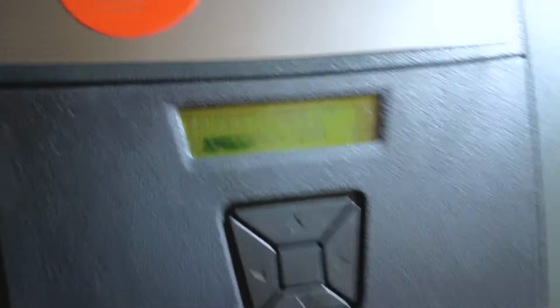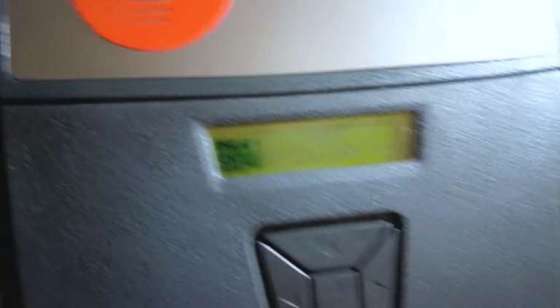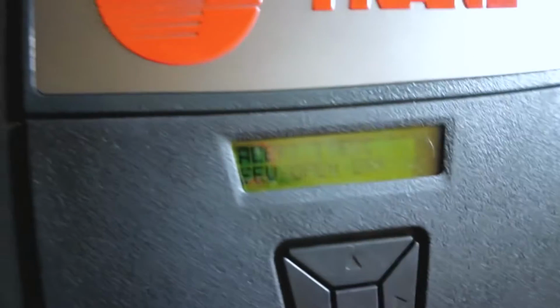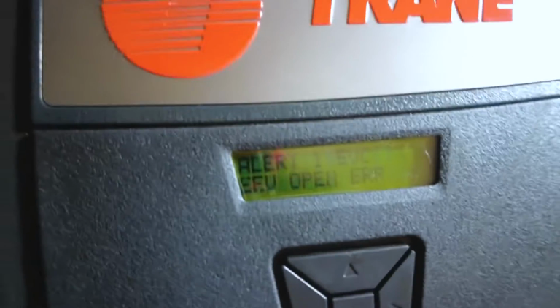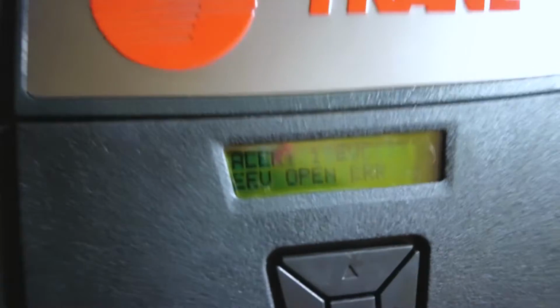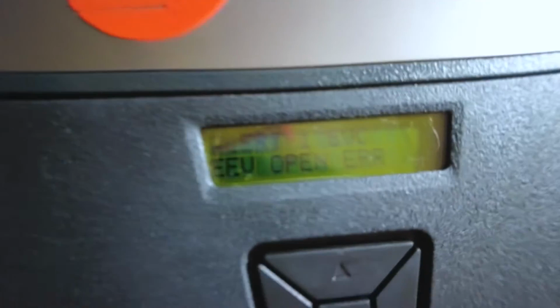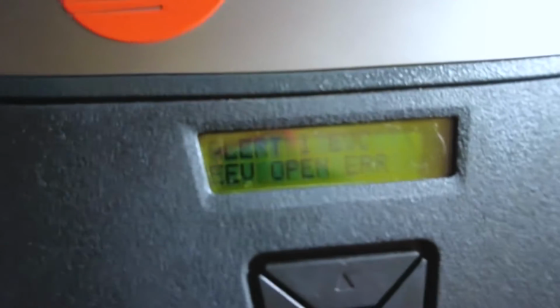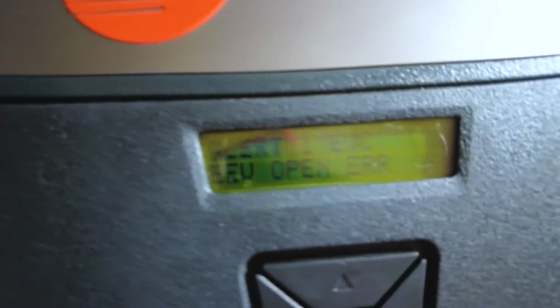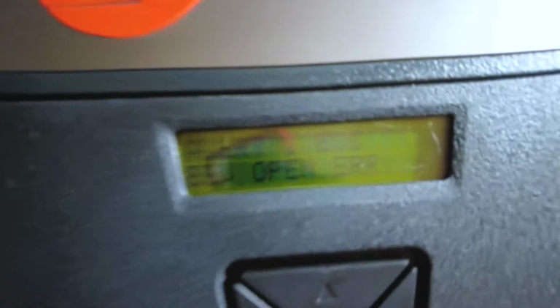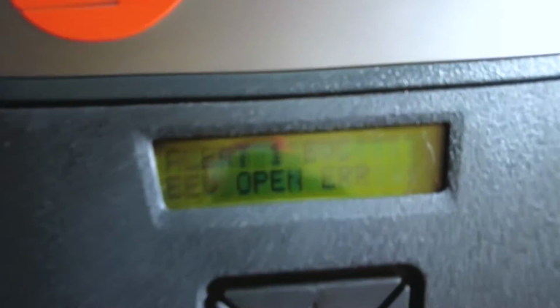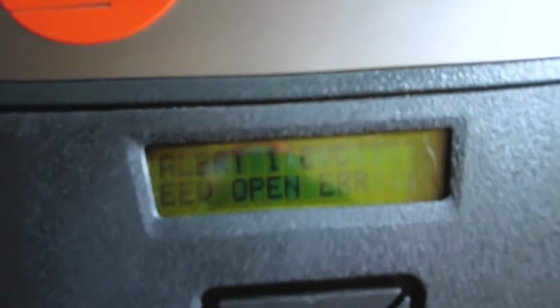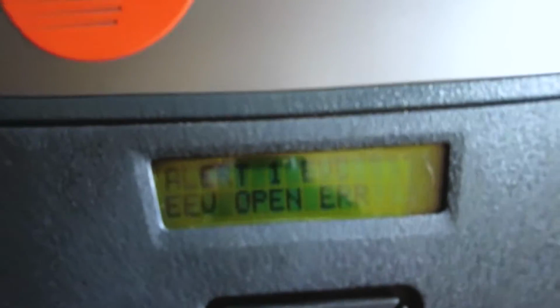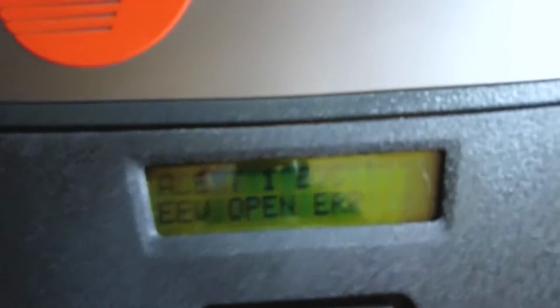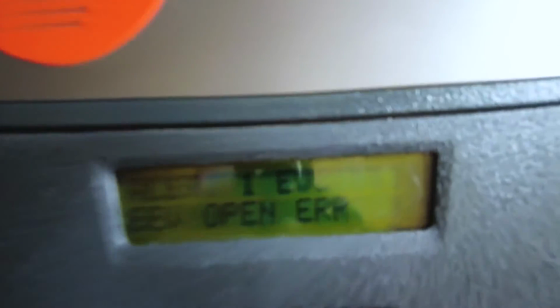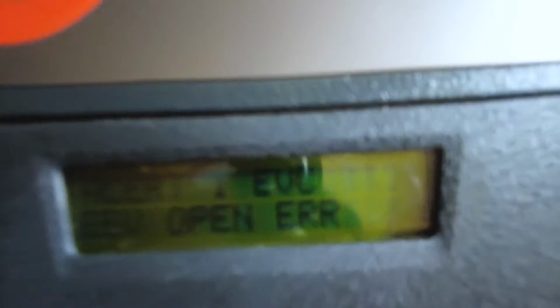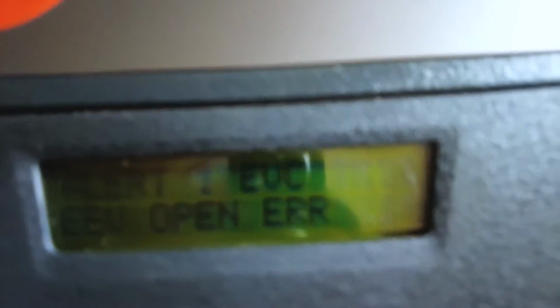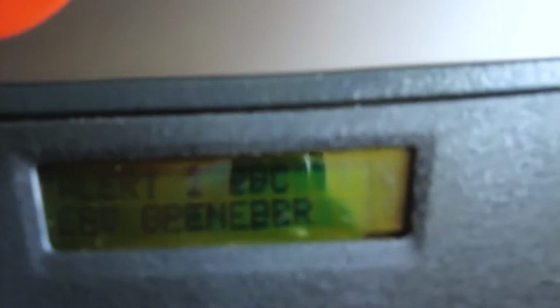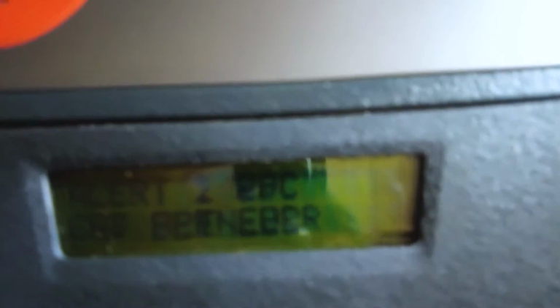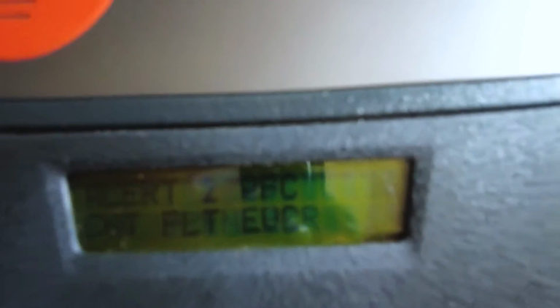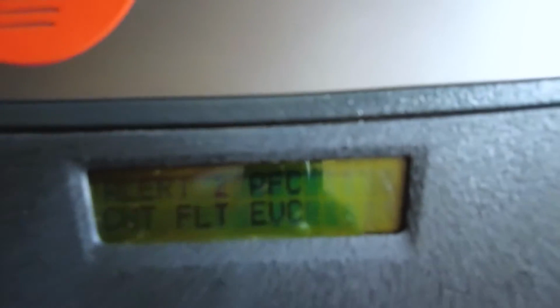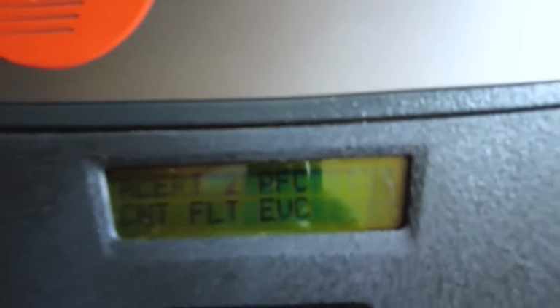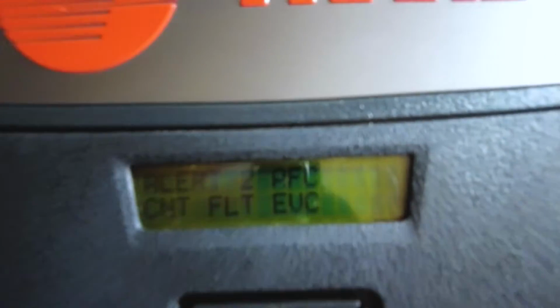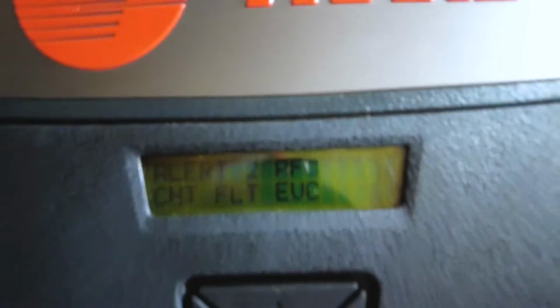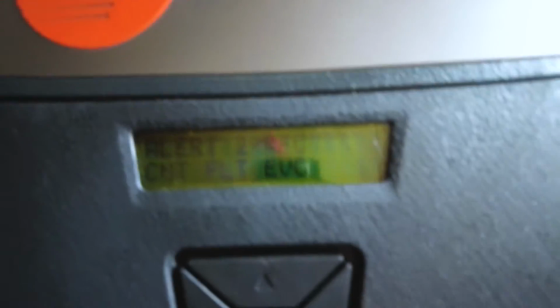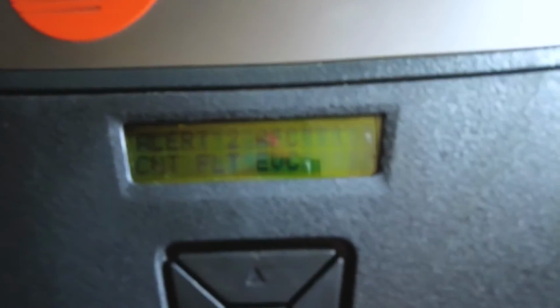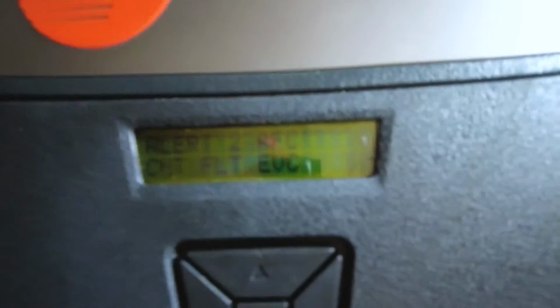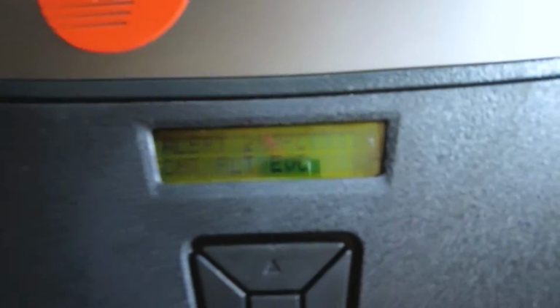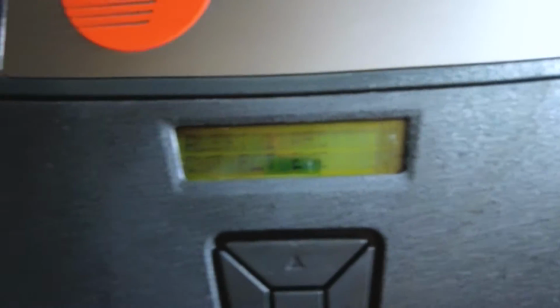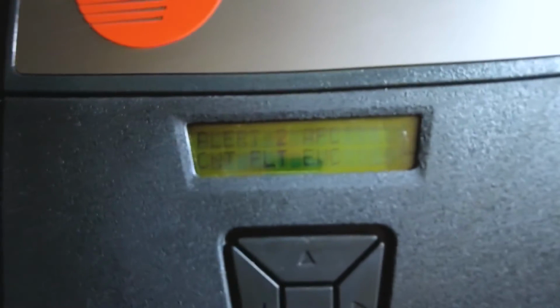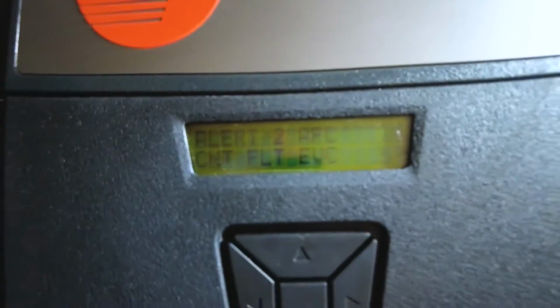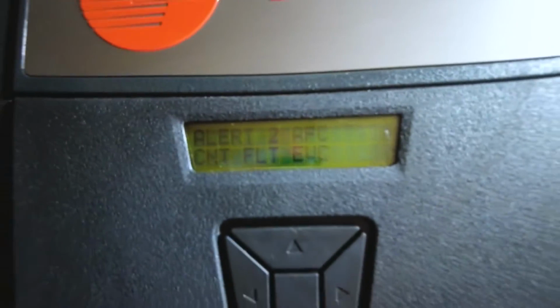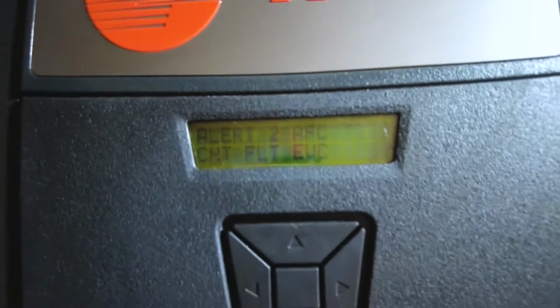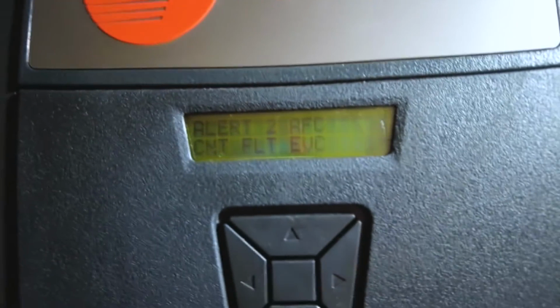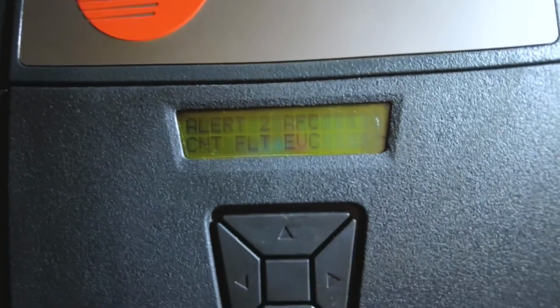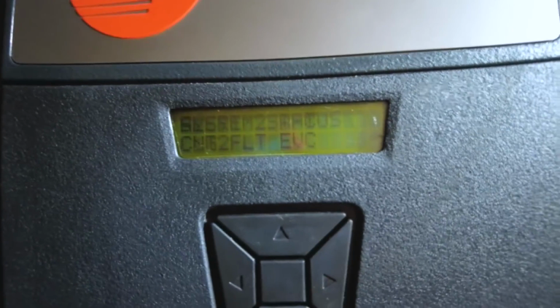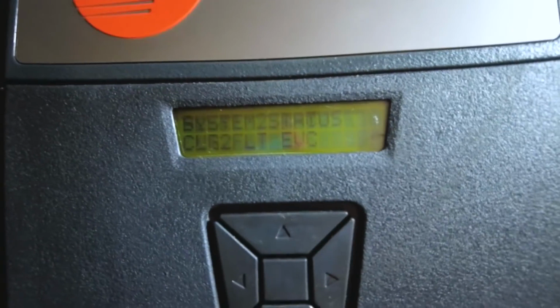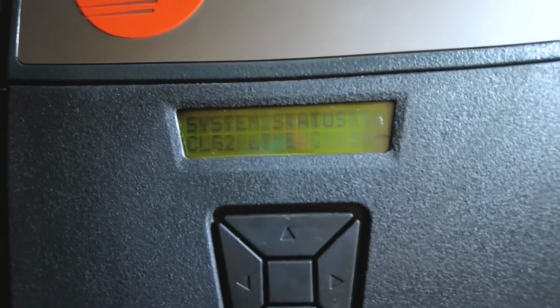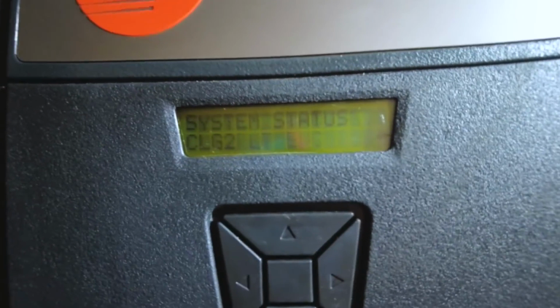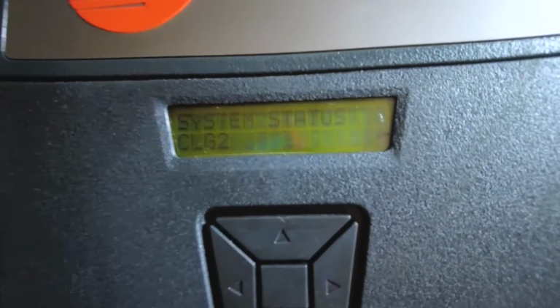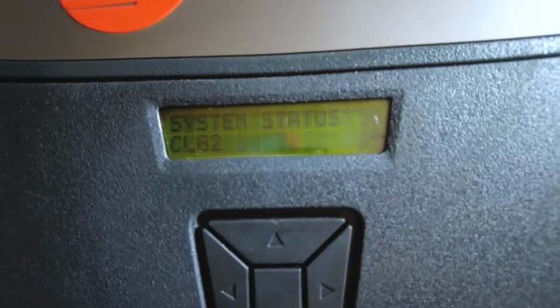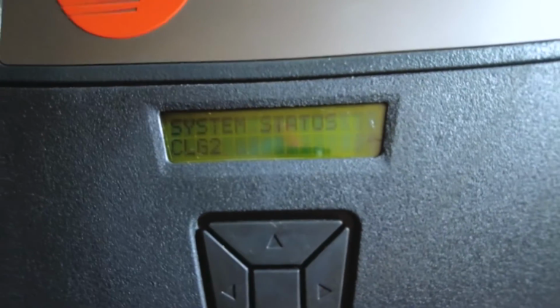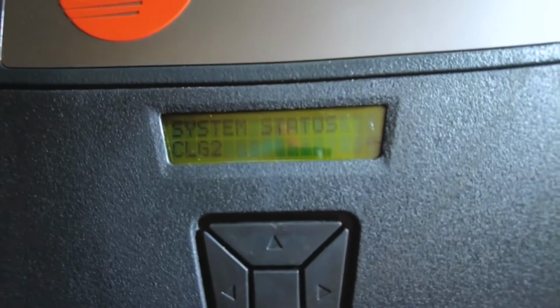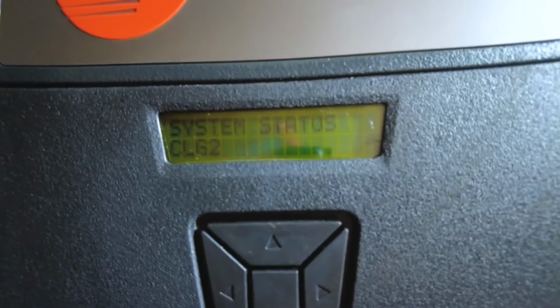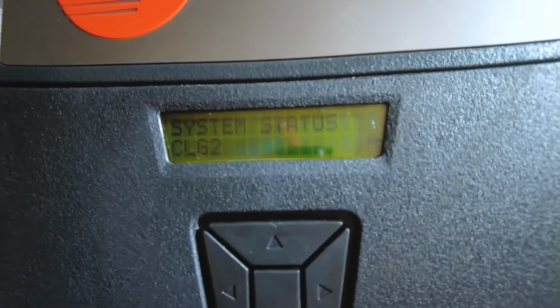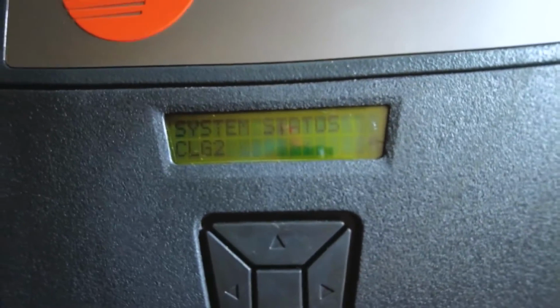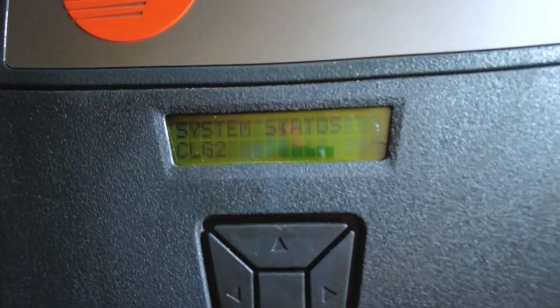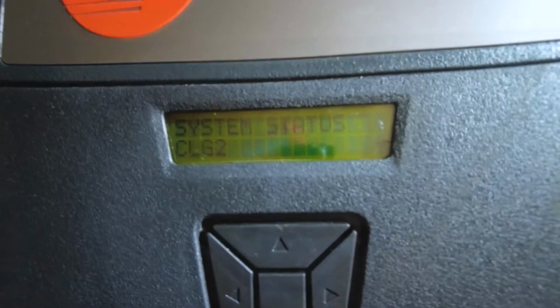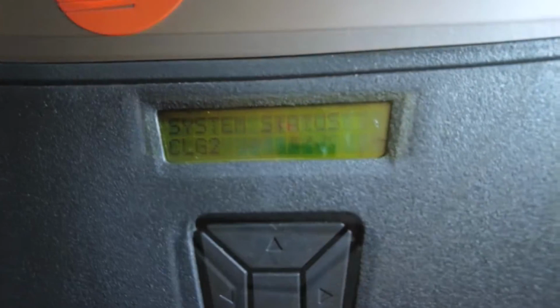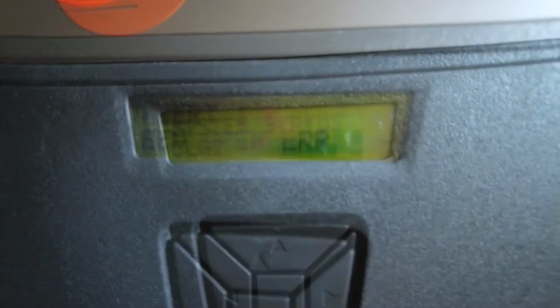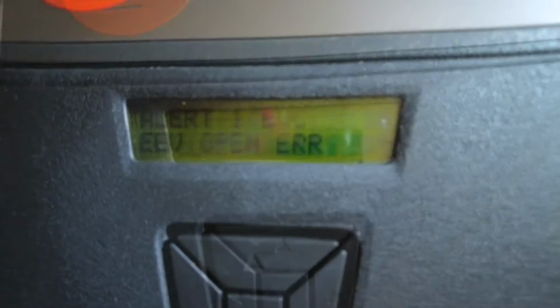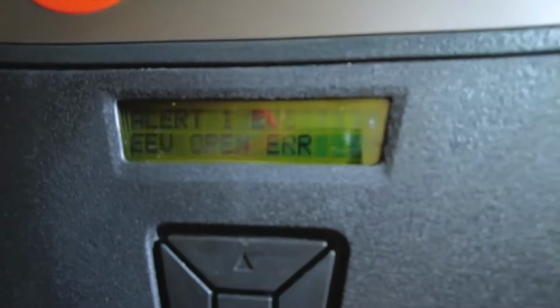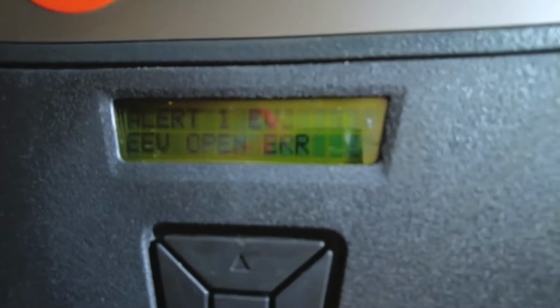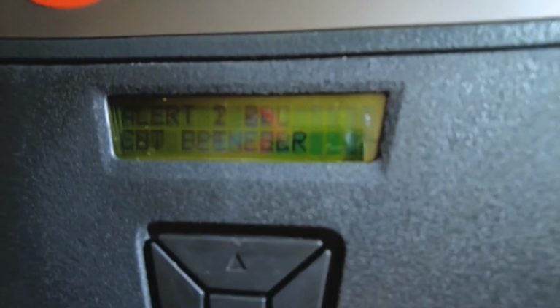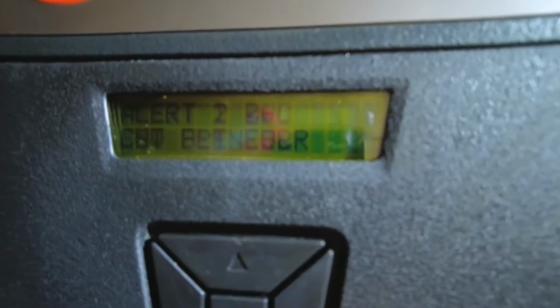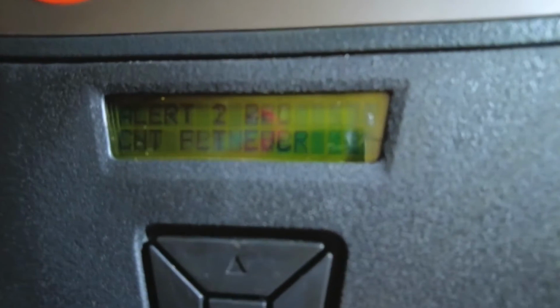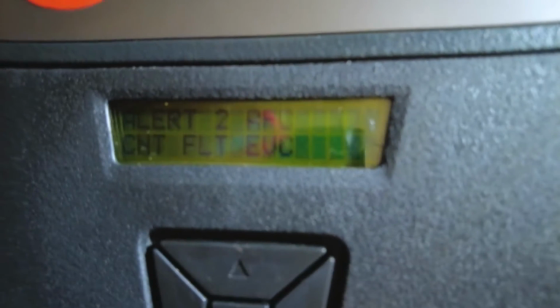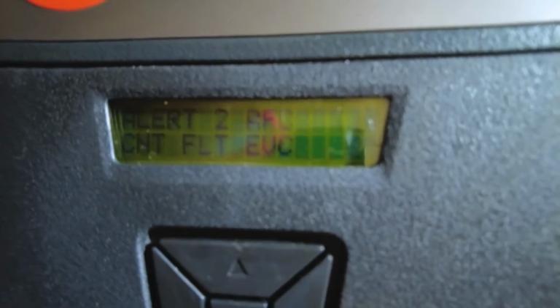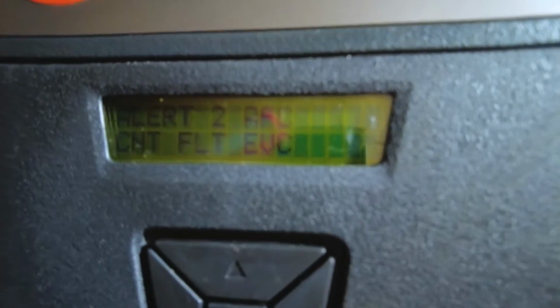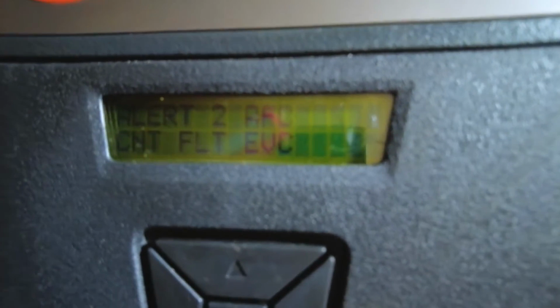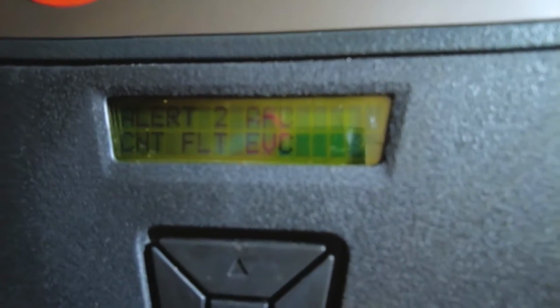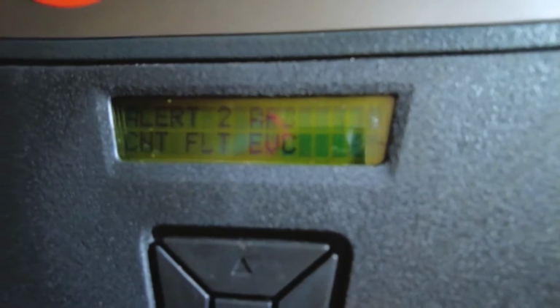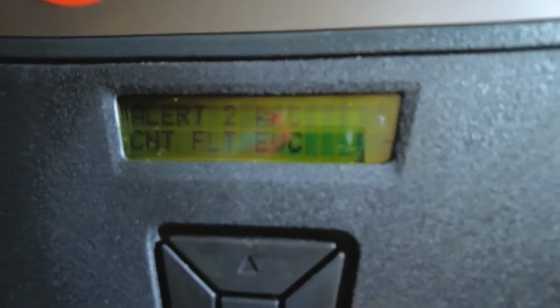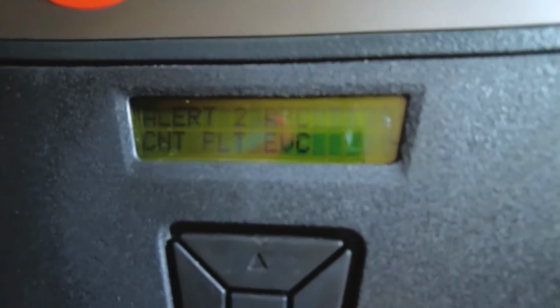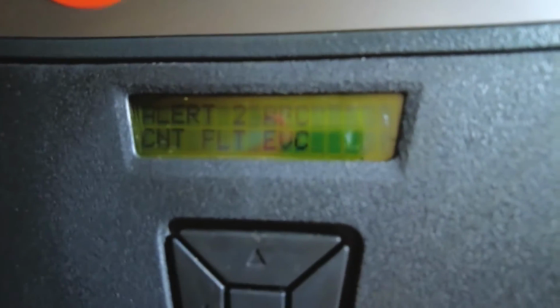So if you look at system status, I've got two alerts — EEV open is one of them.